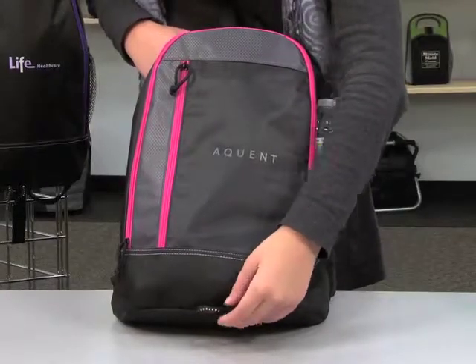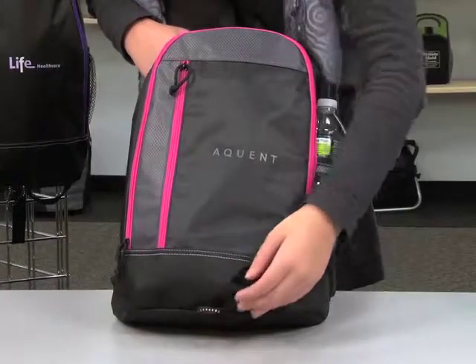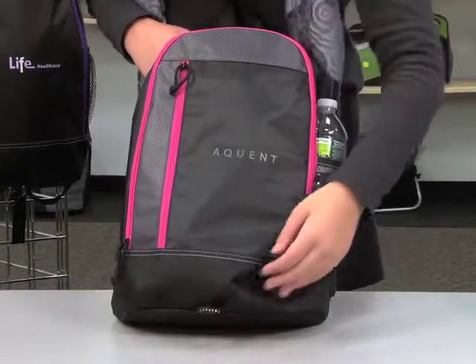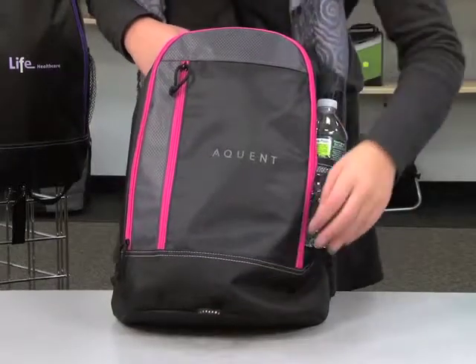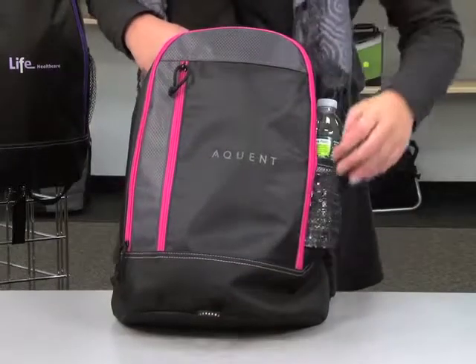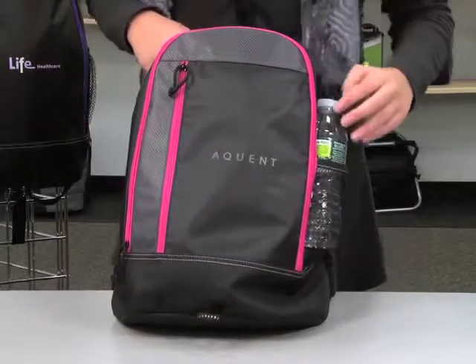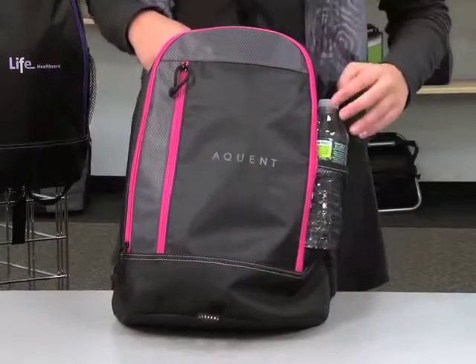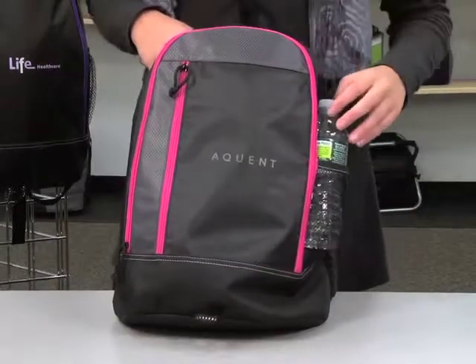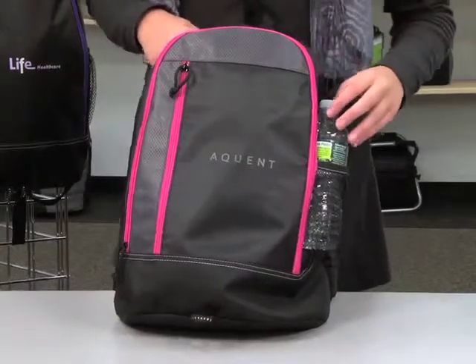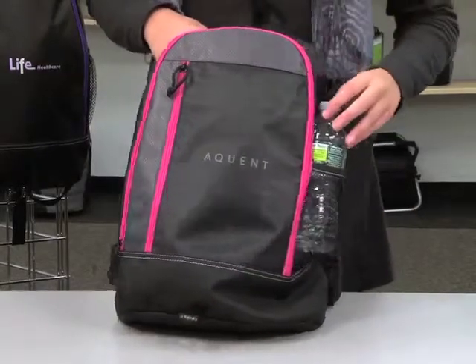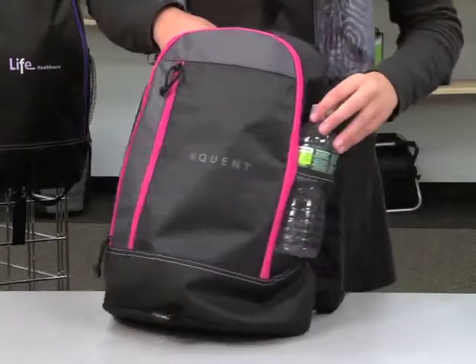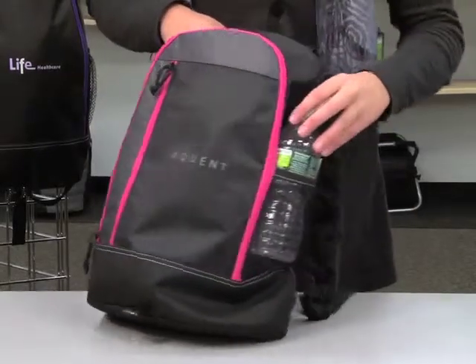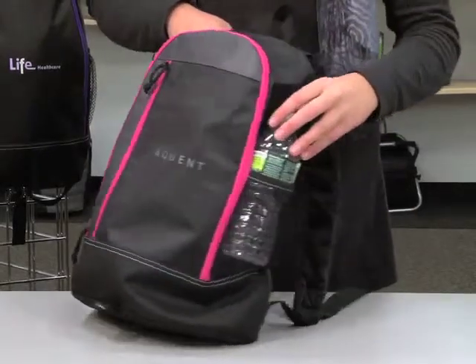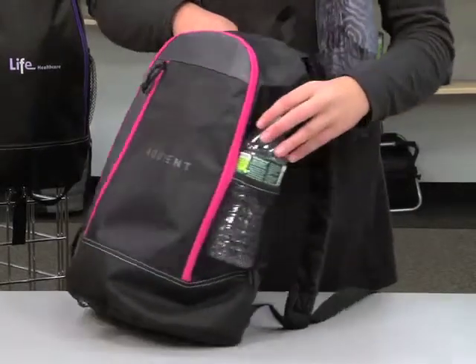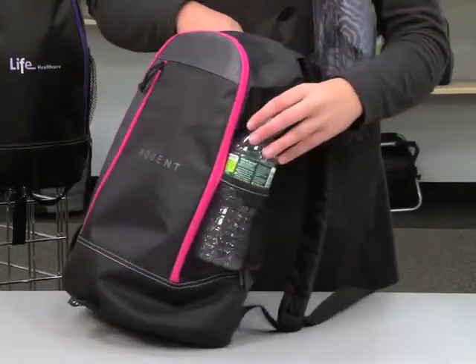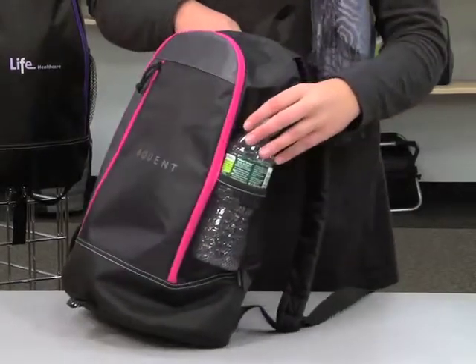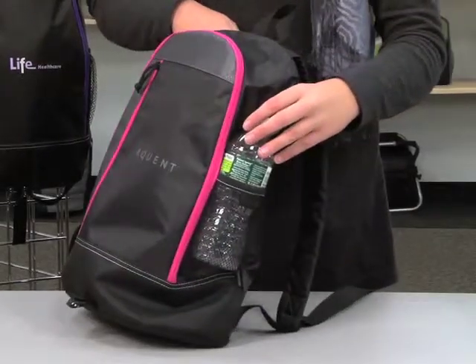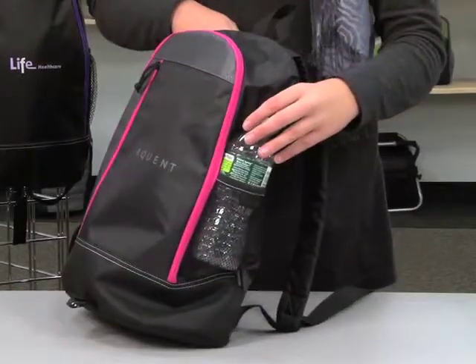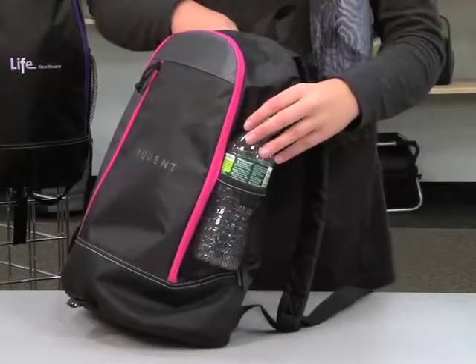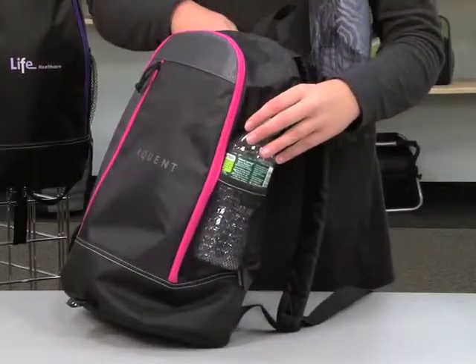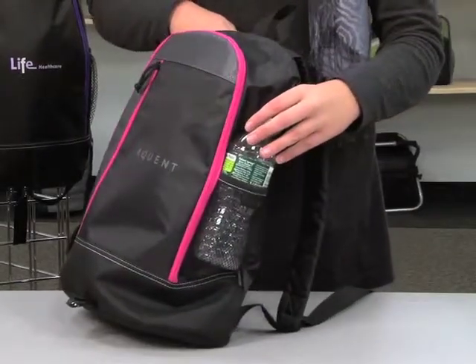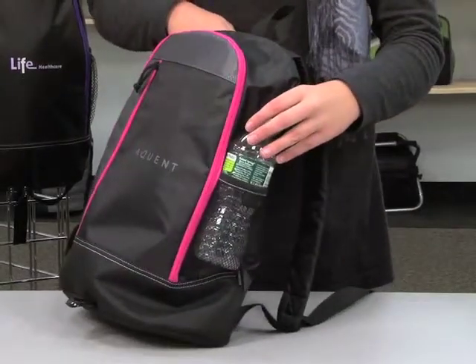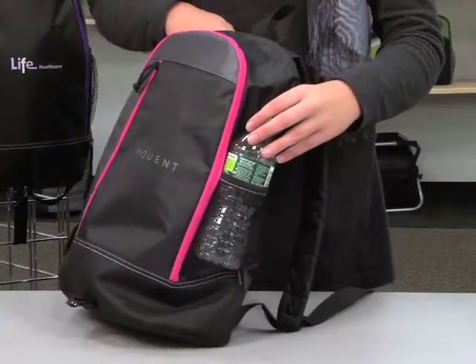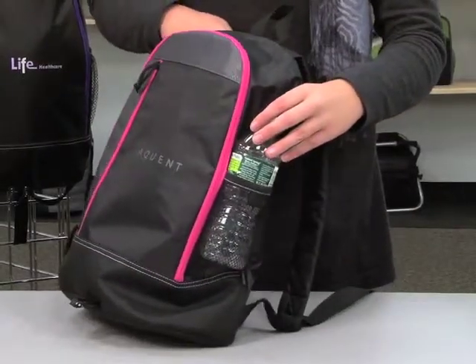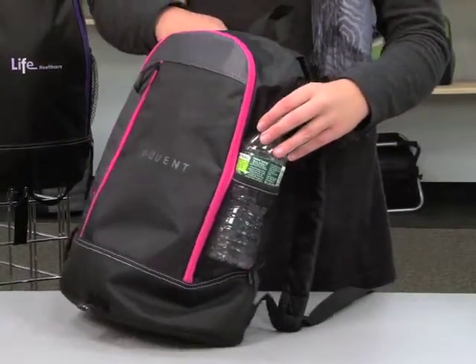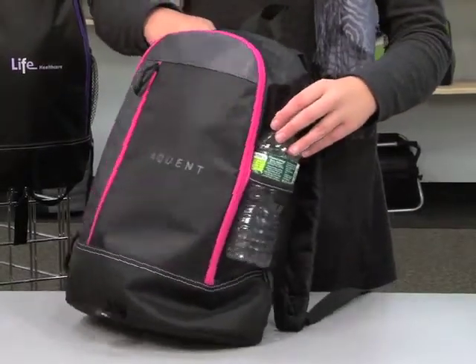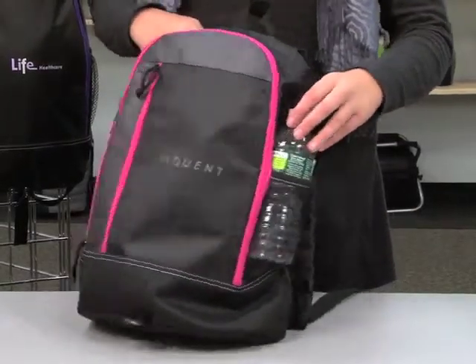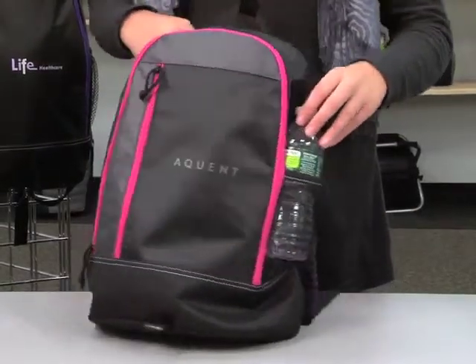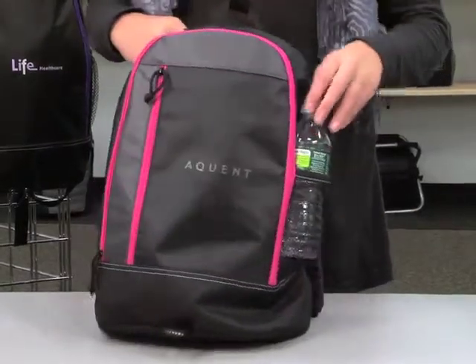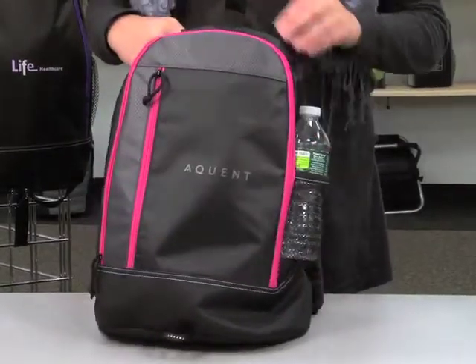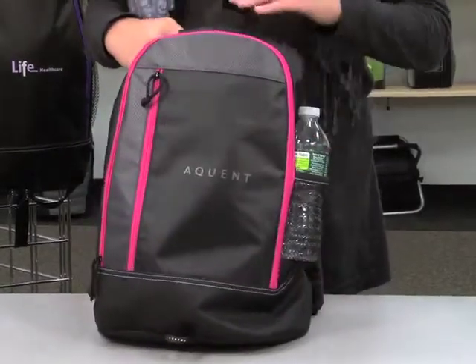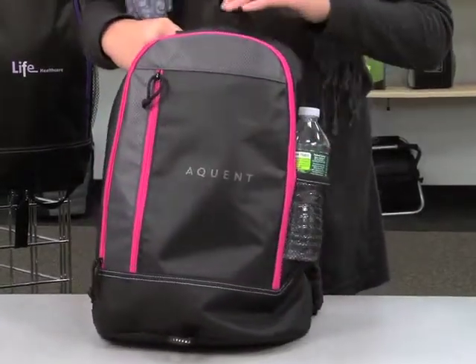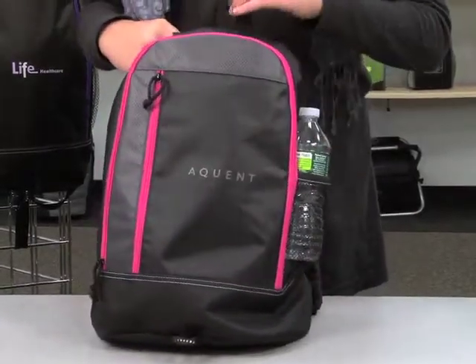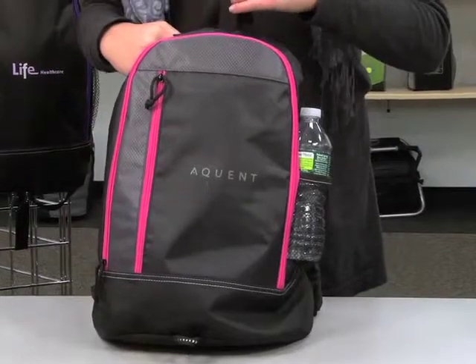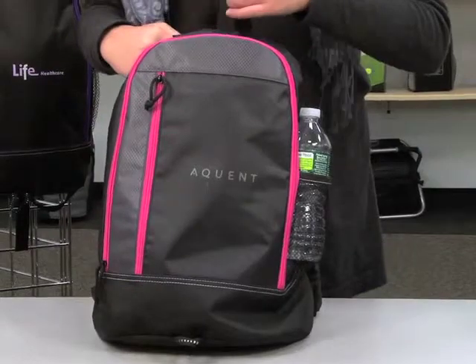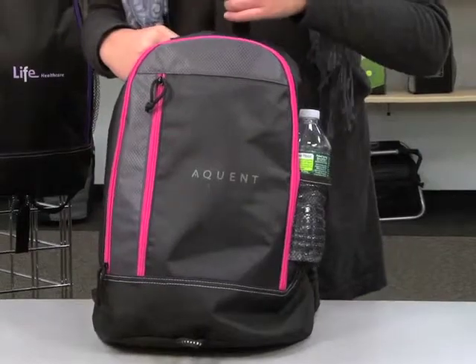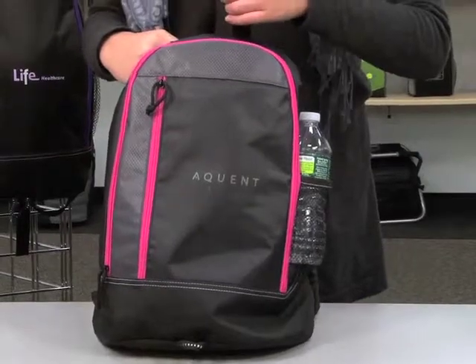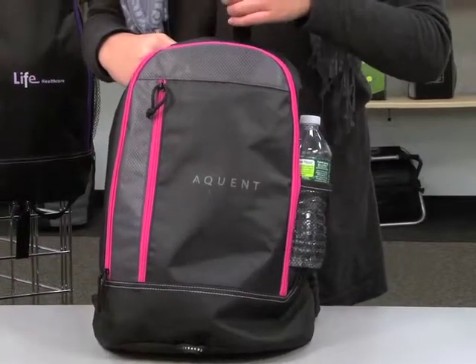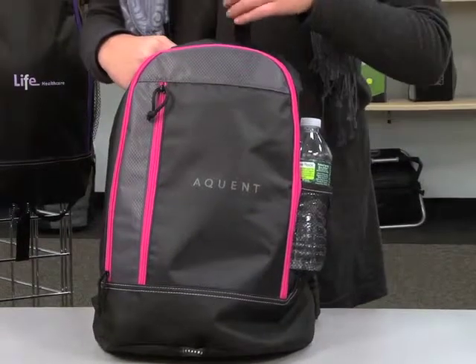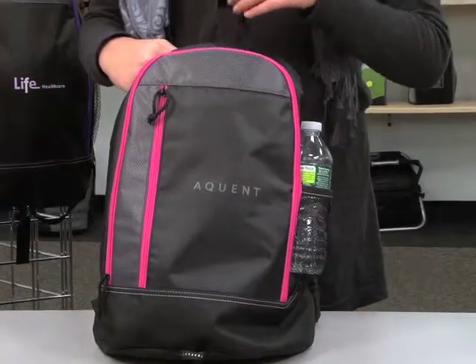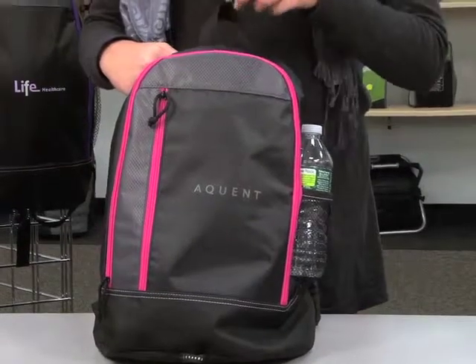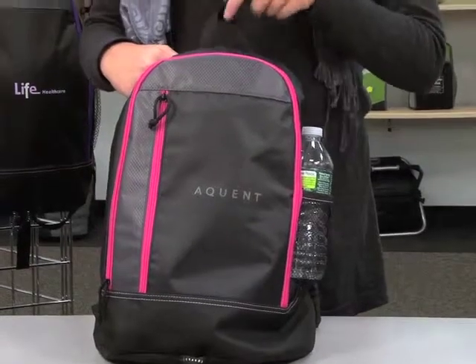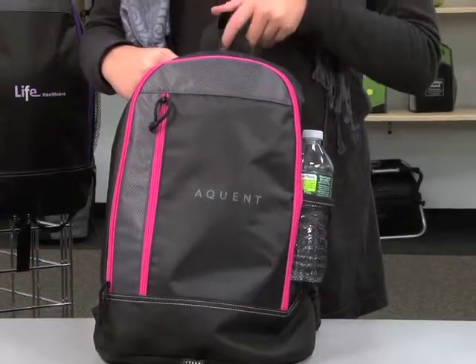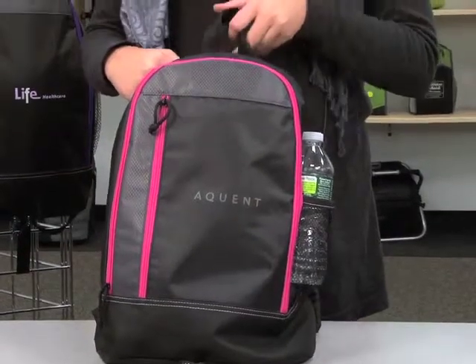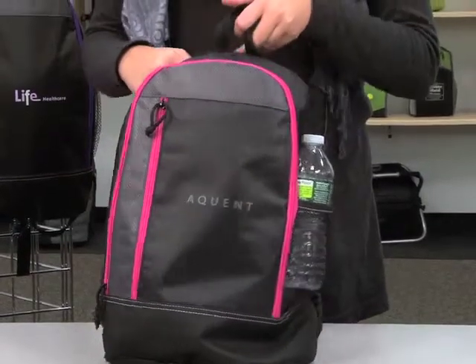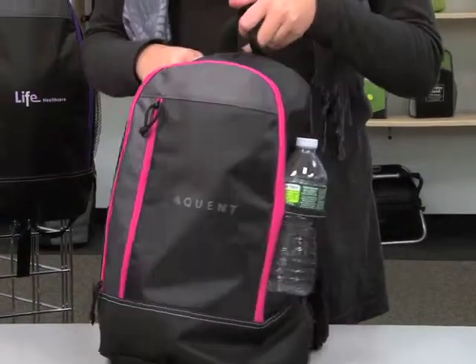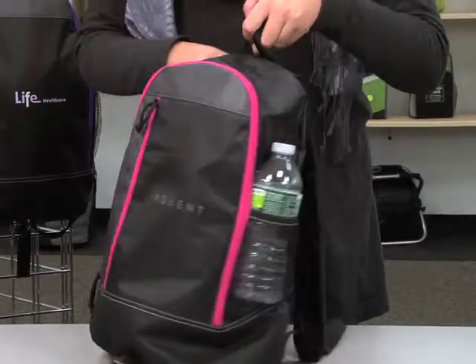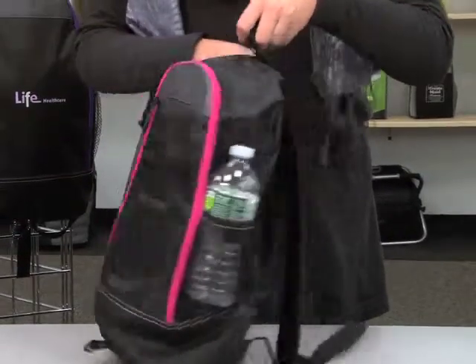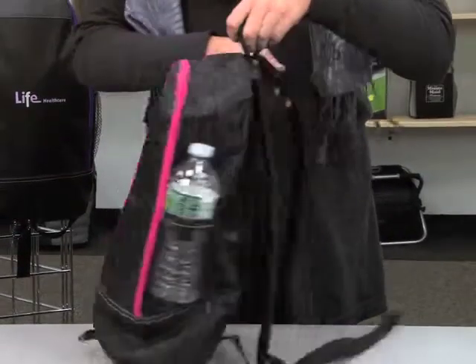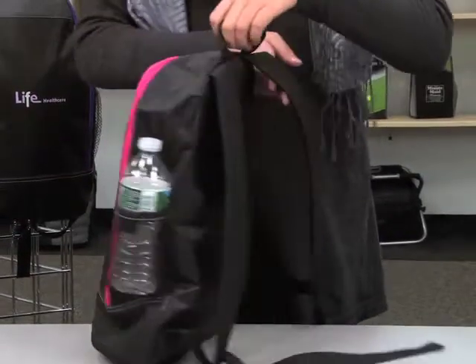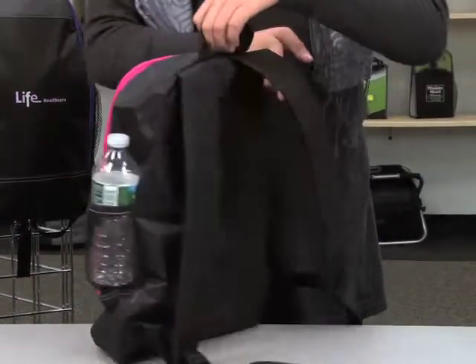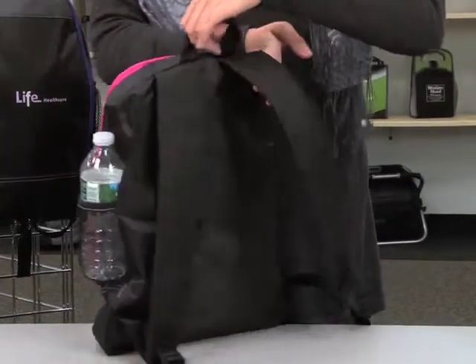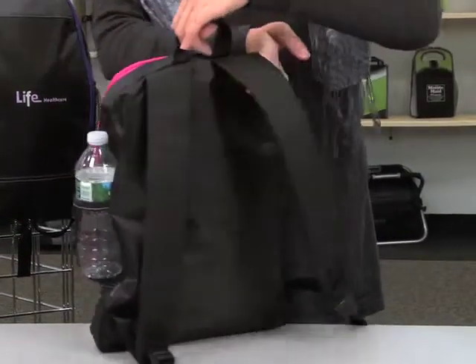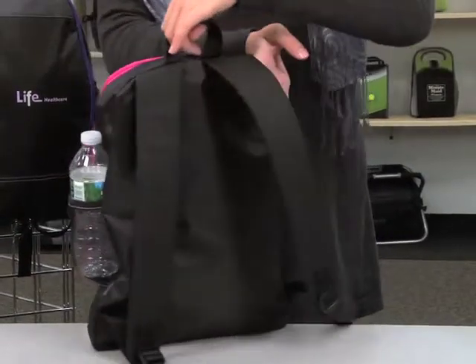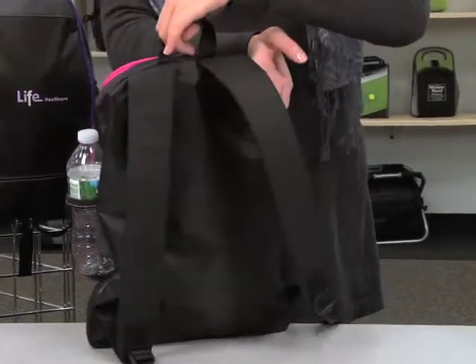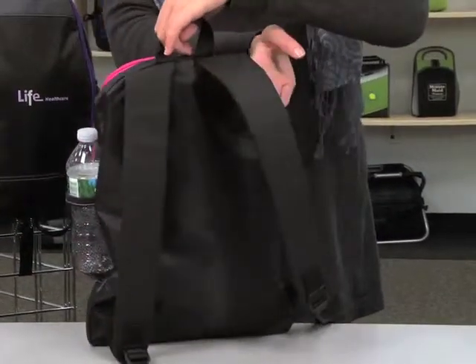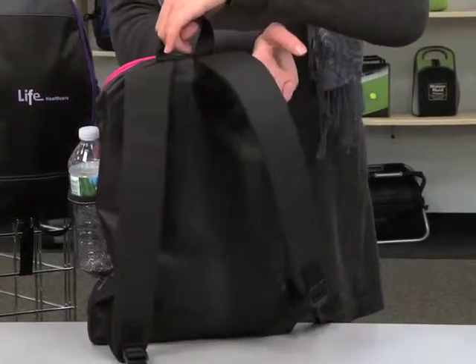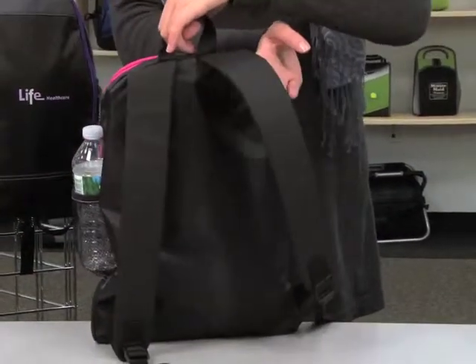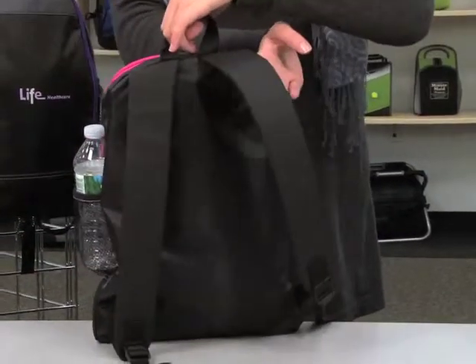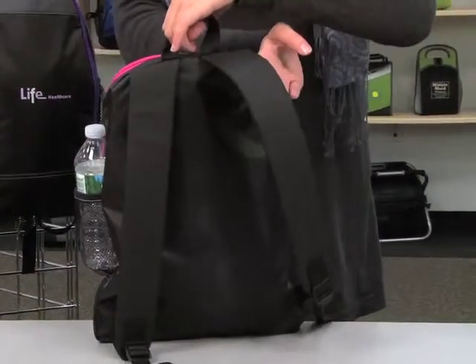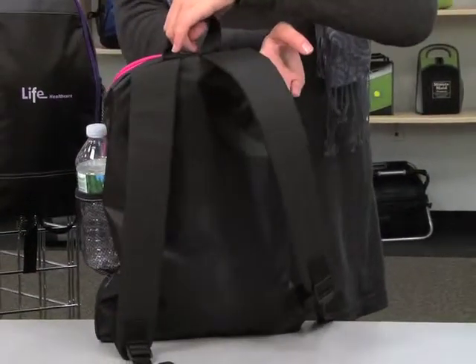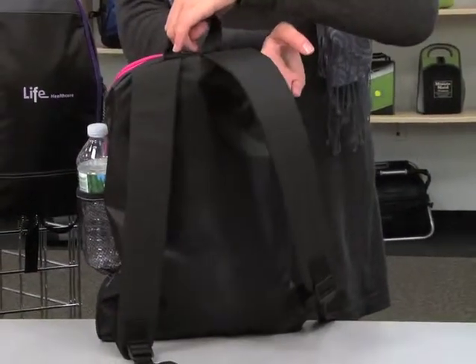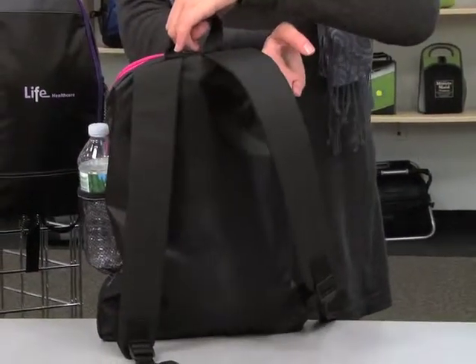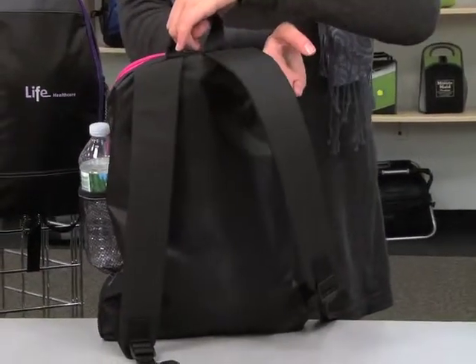It also has a side water bottle pocket, top grab handle, and padded adjustable shoulder straps.